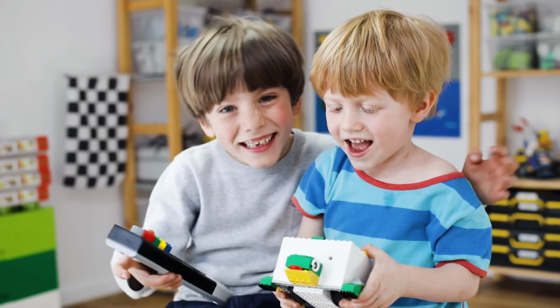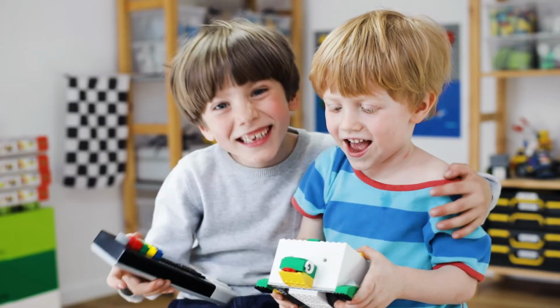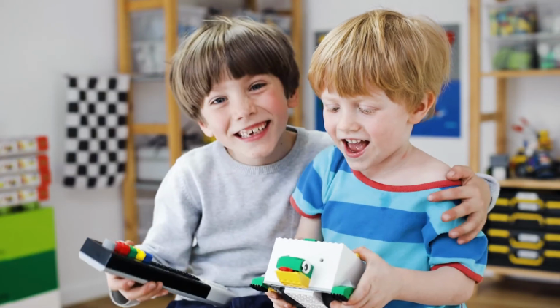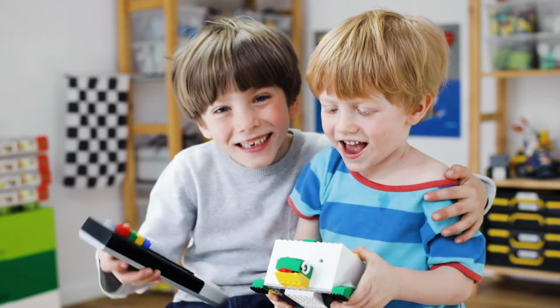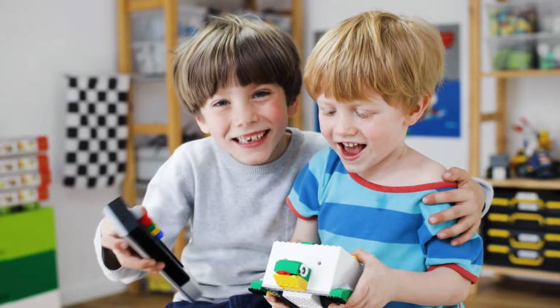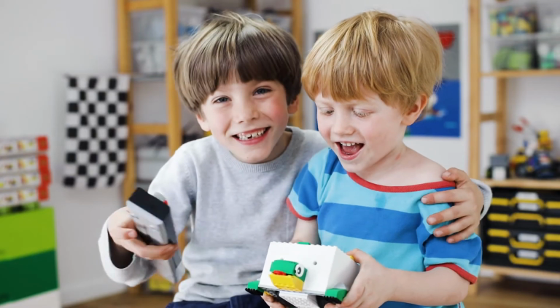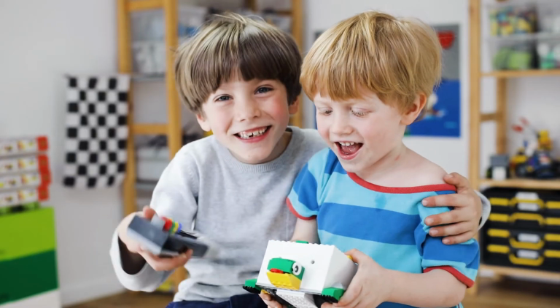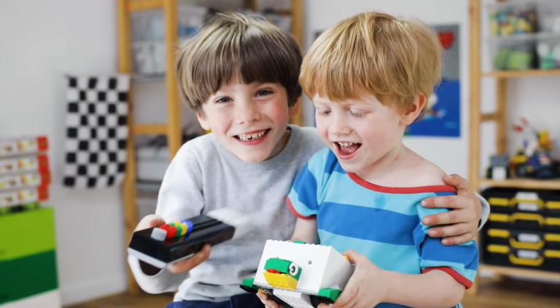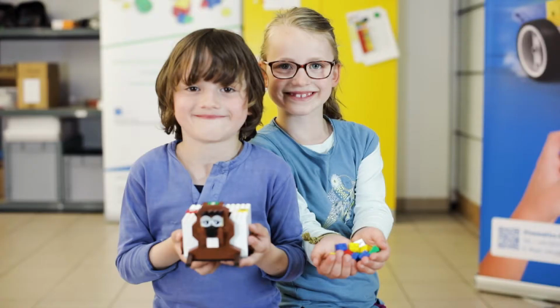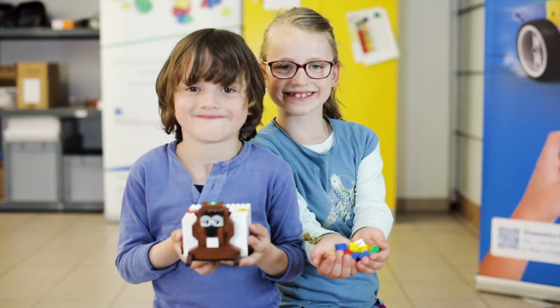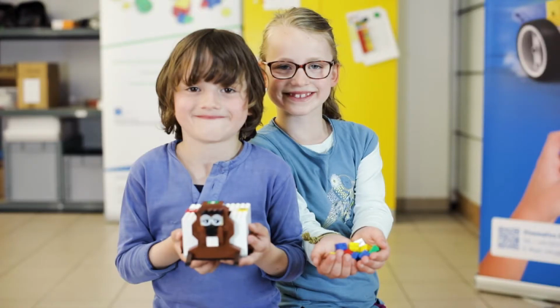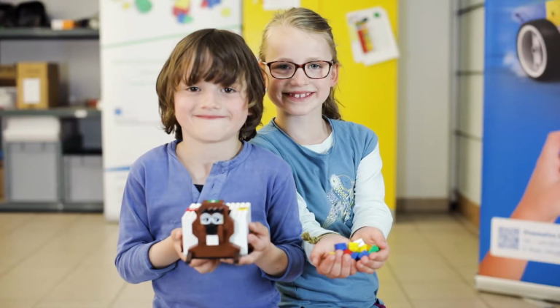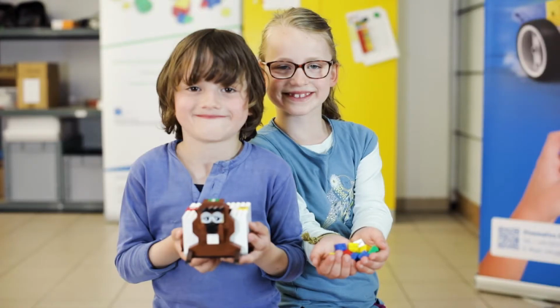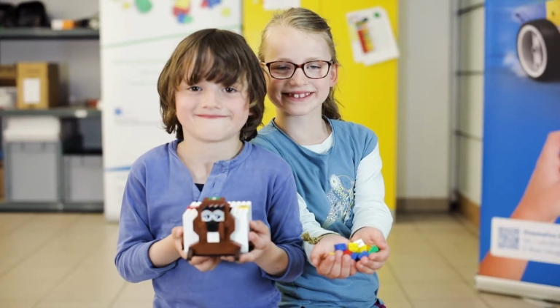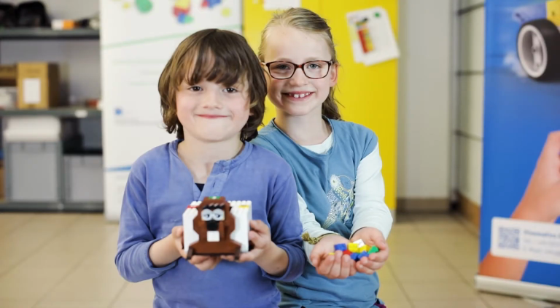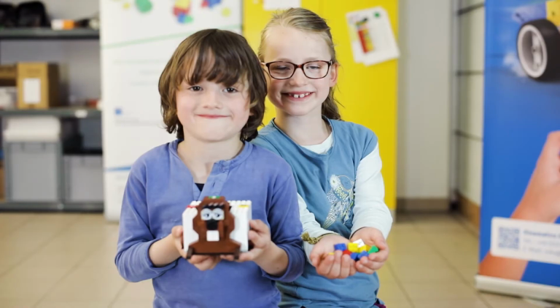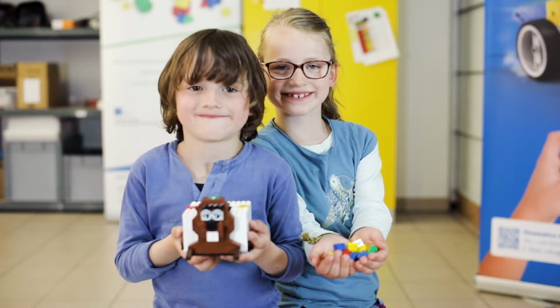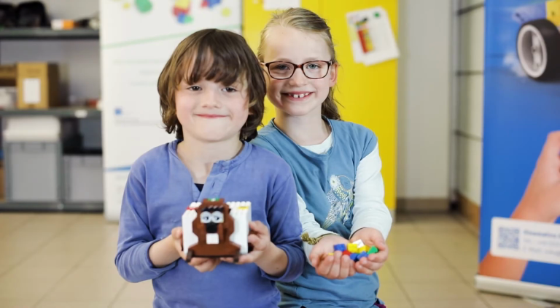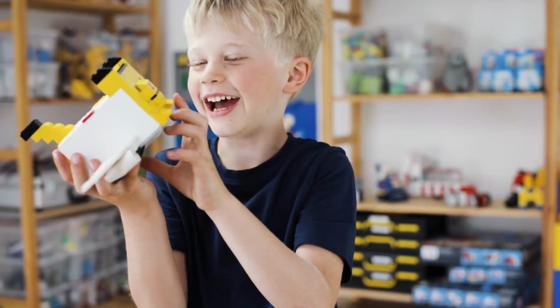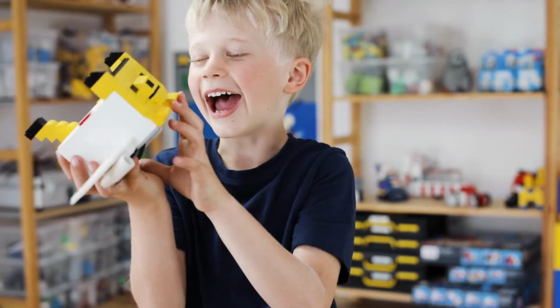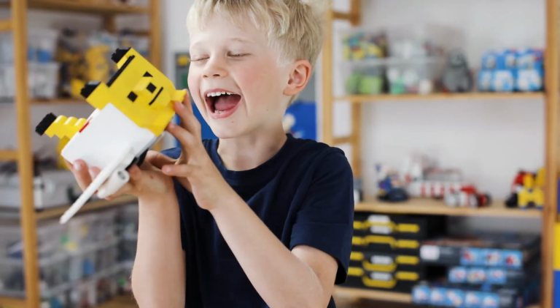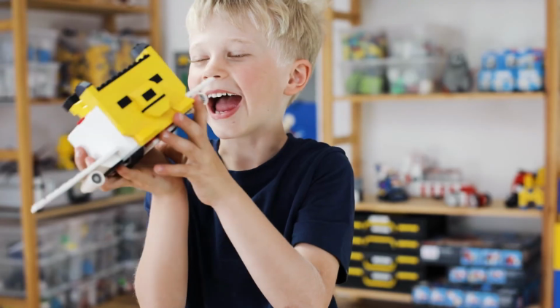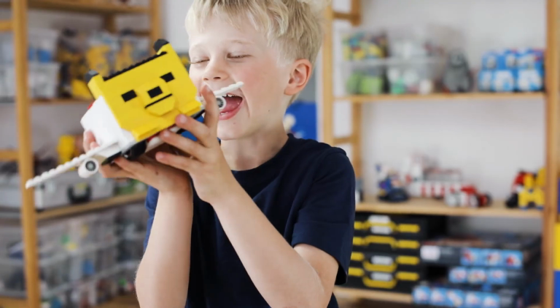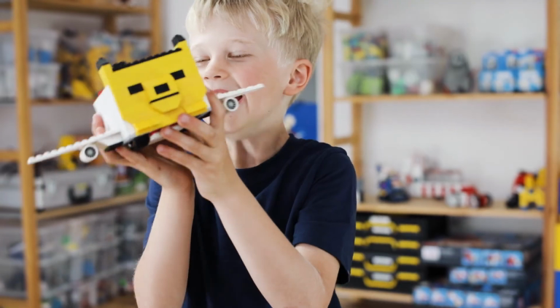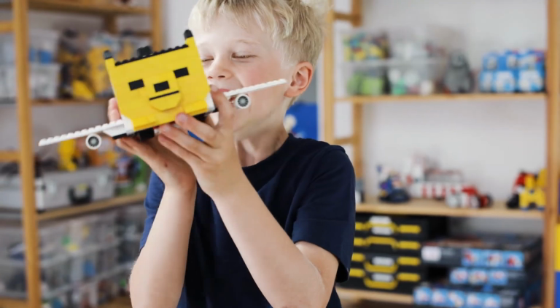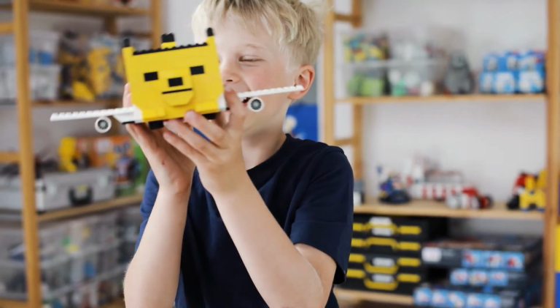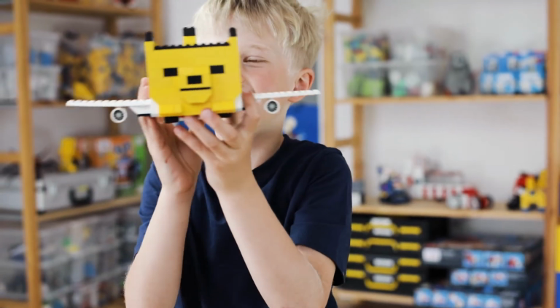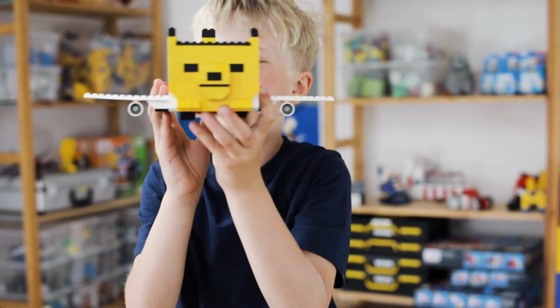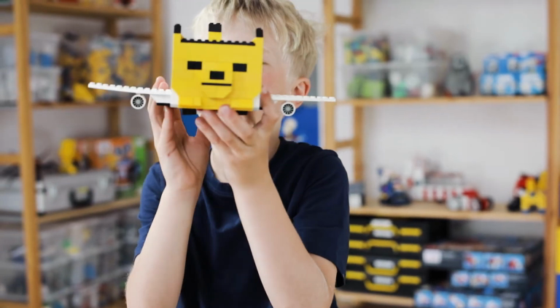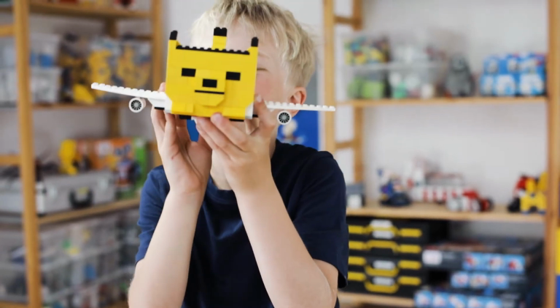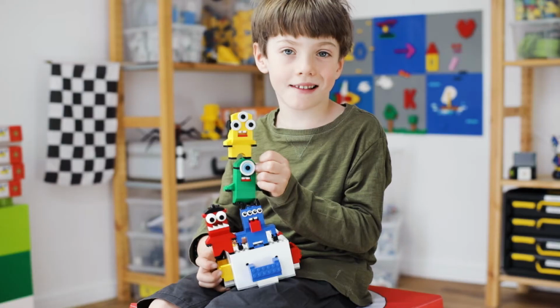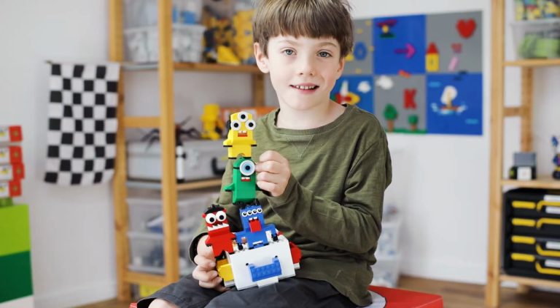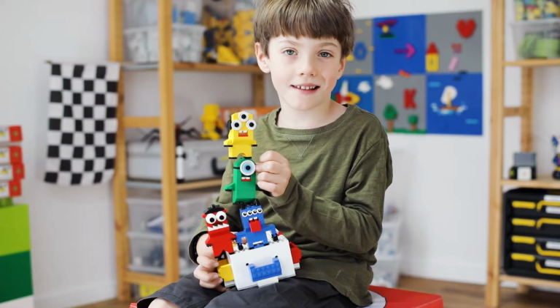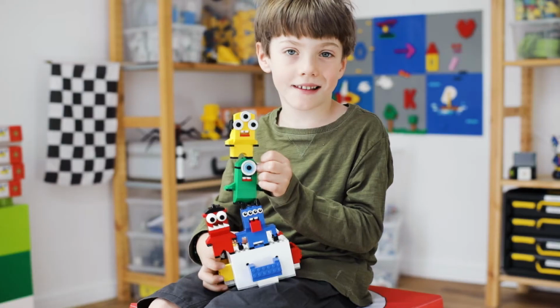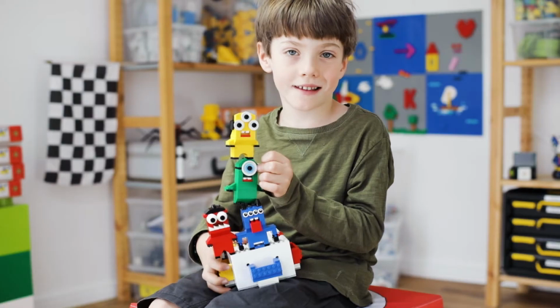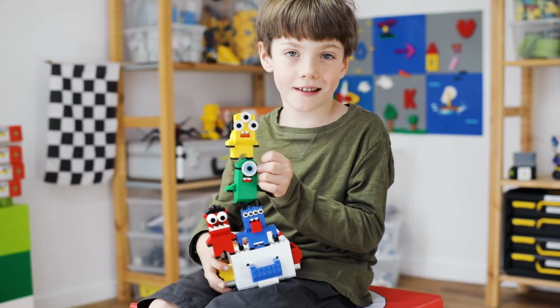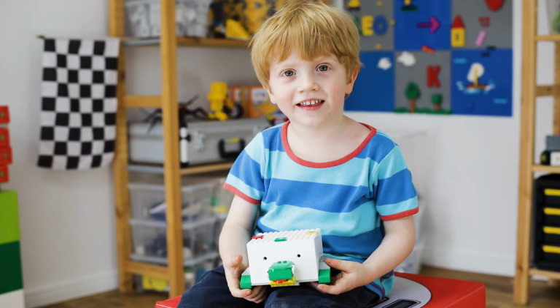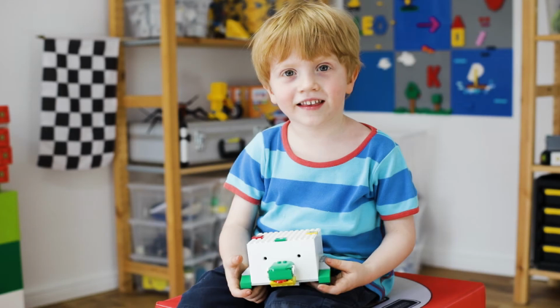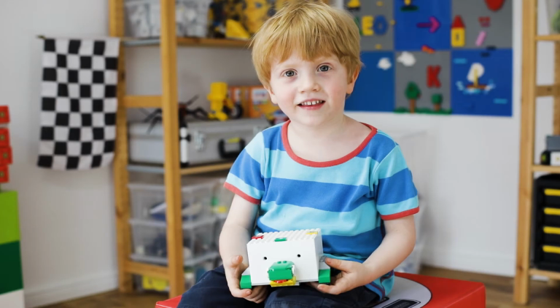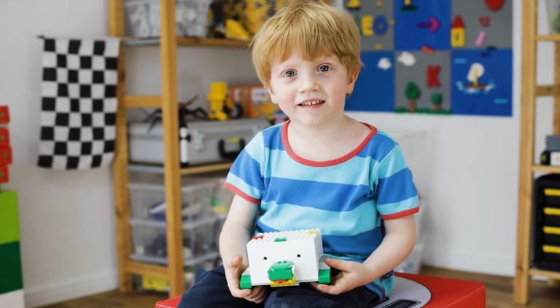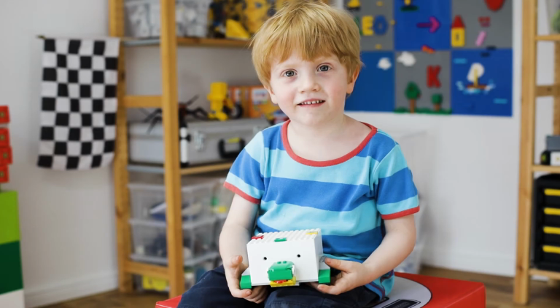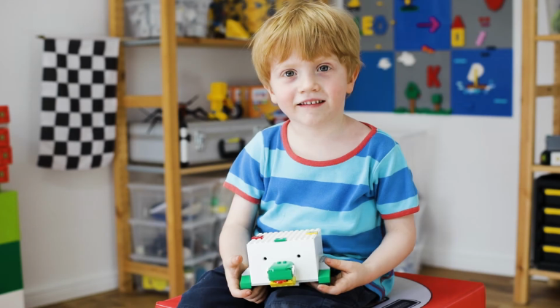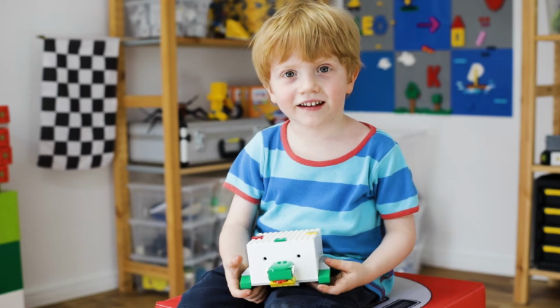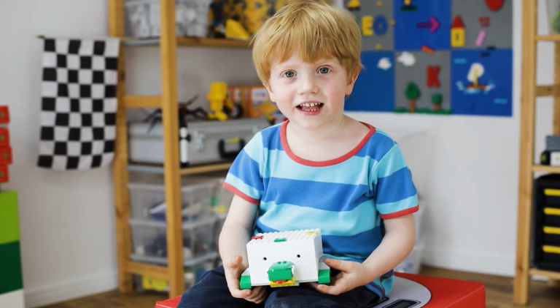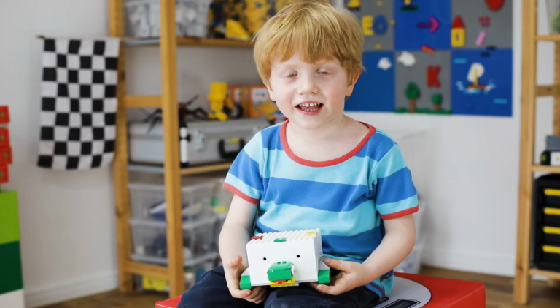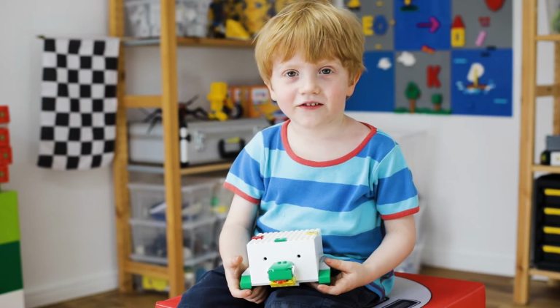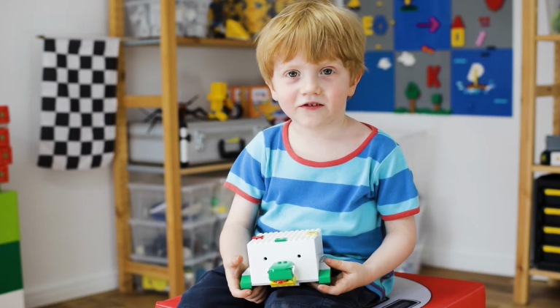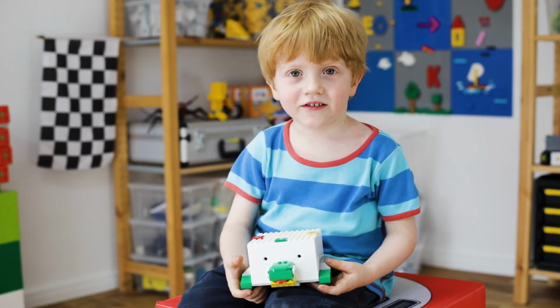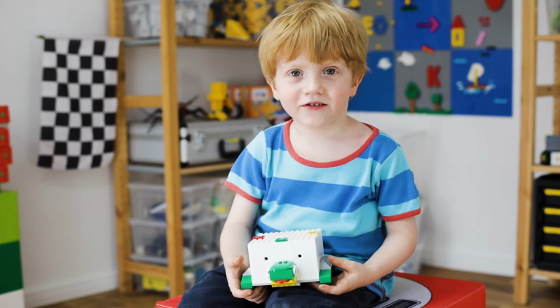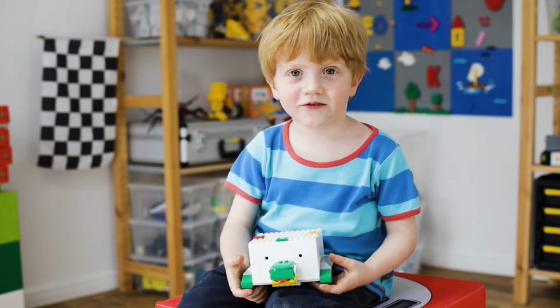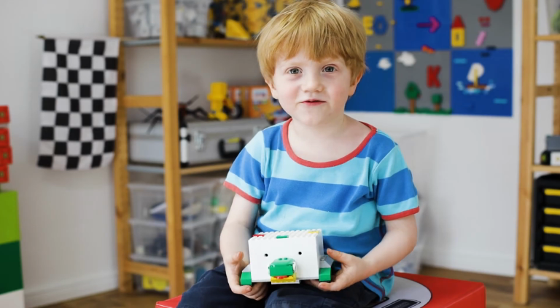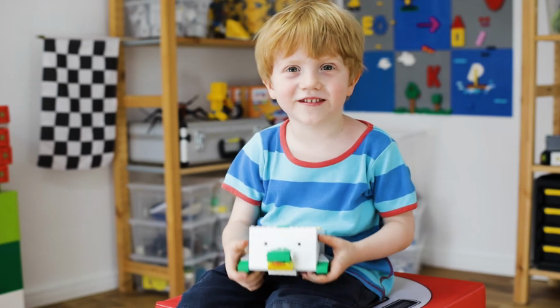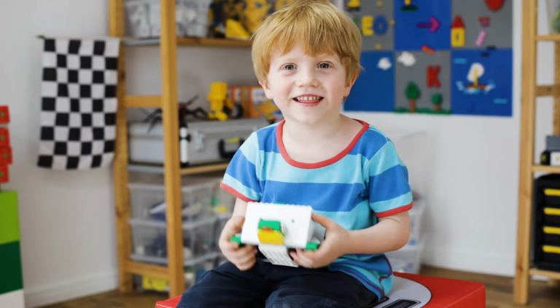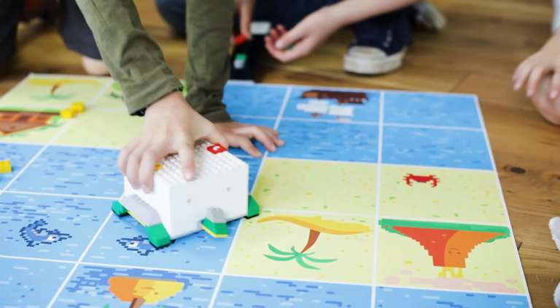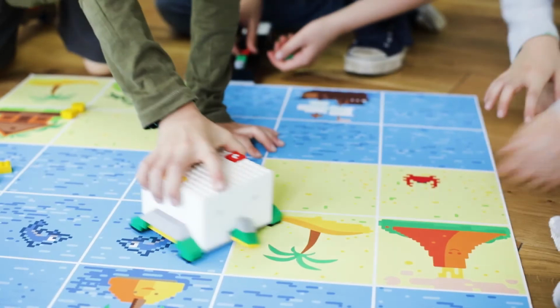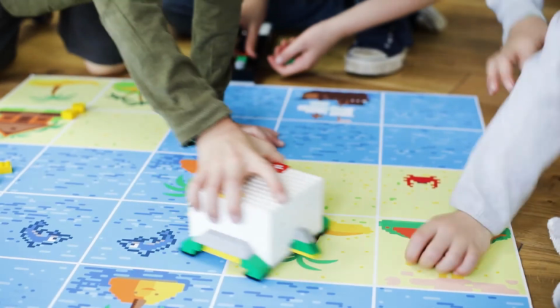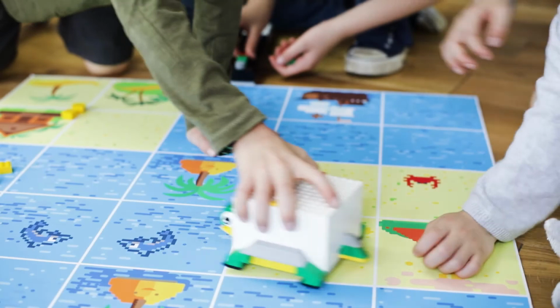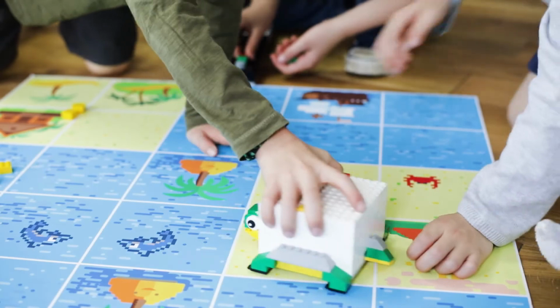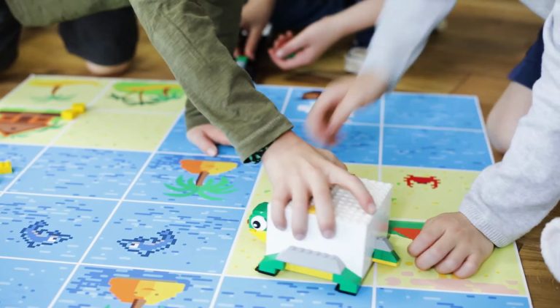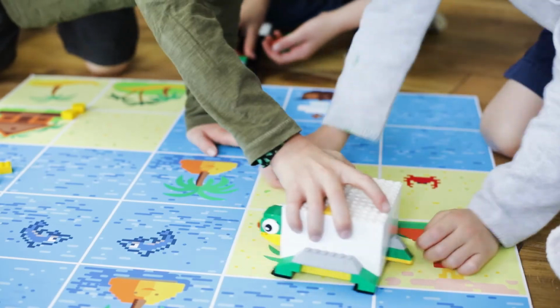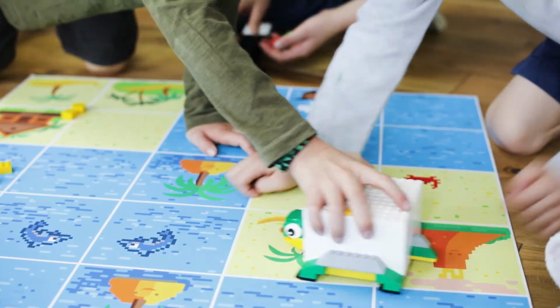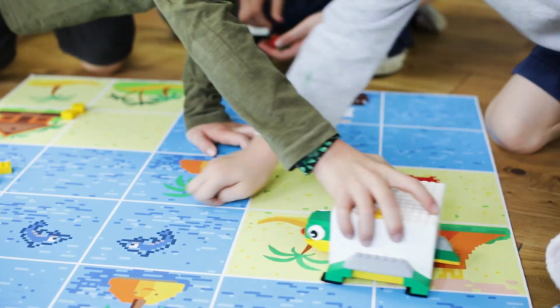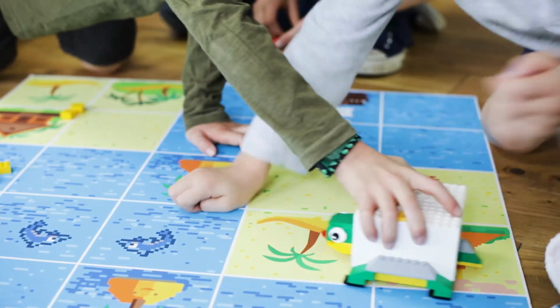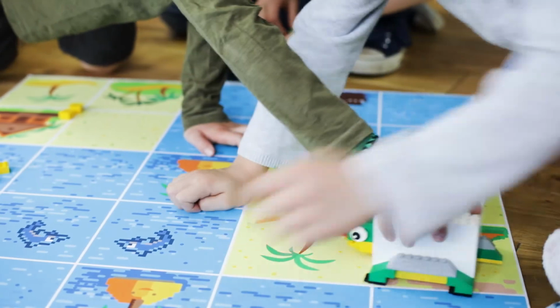LOMO is all about experimenting because we believe trial and error creates a playful learning experience which is relevant to real life.